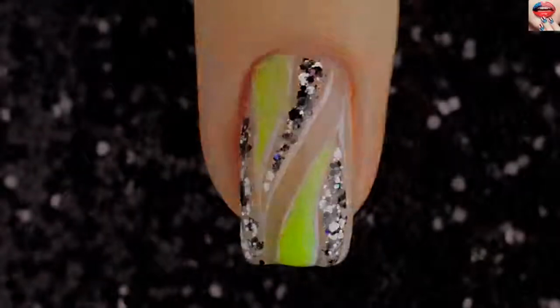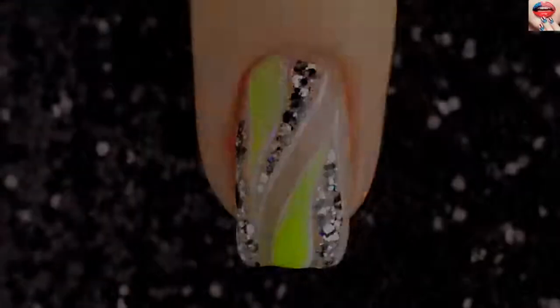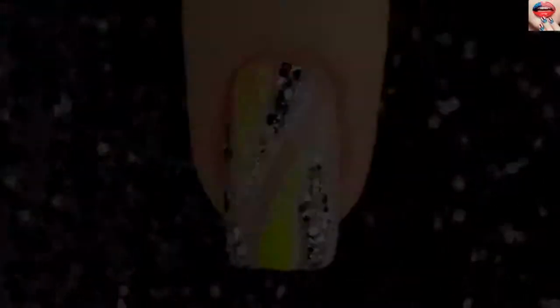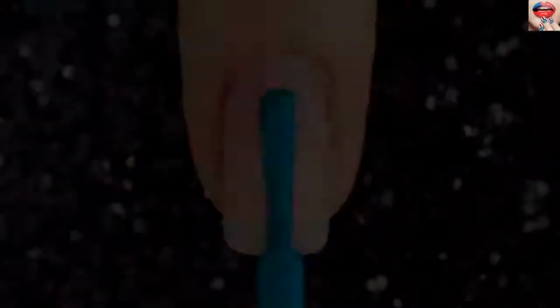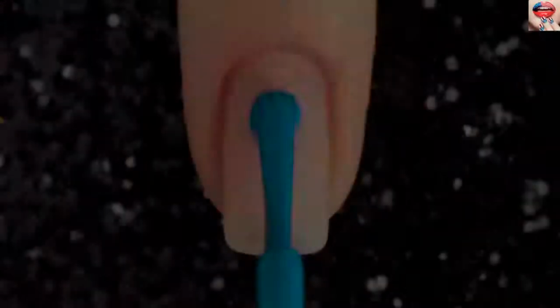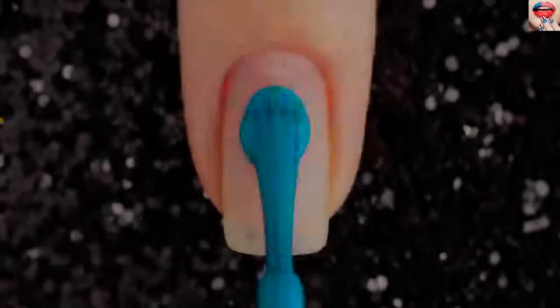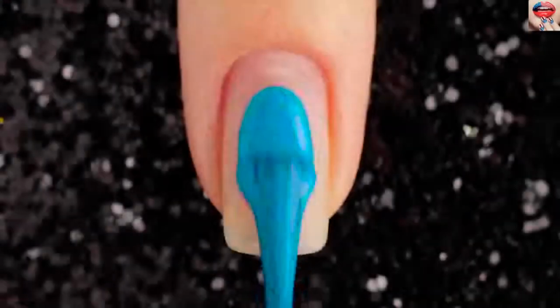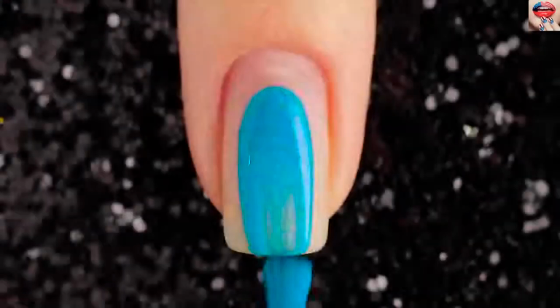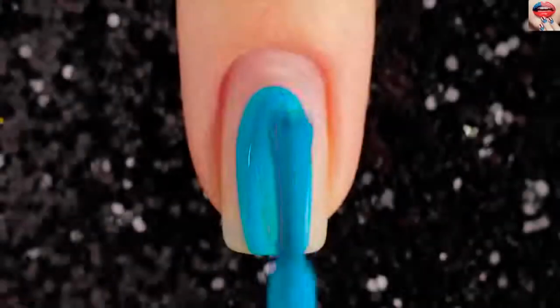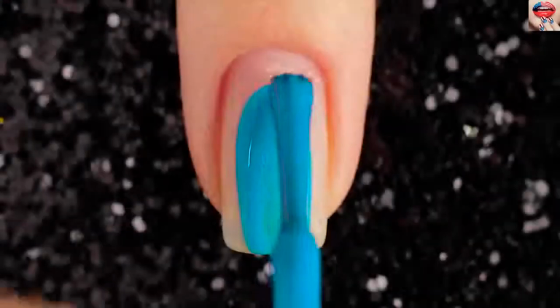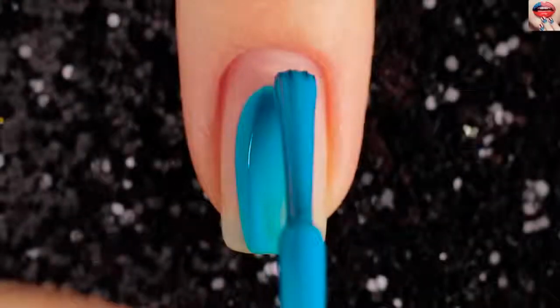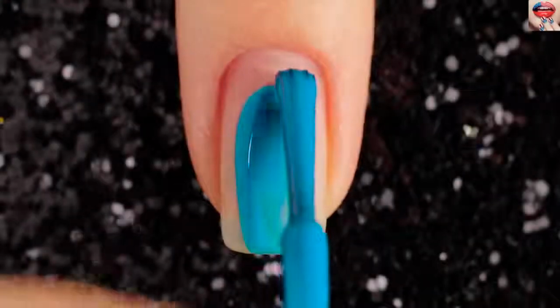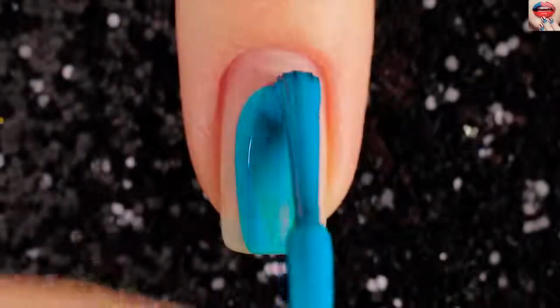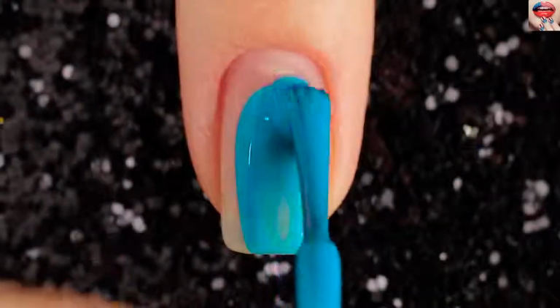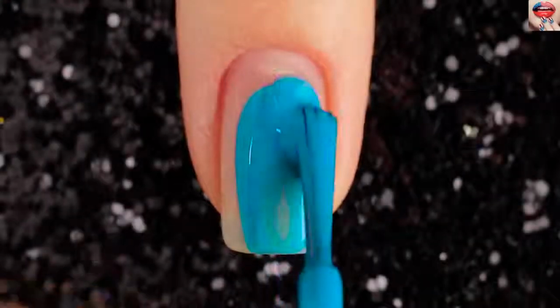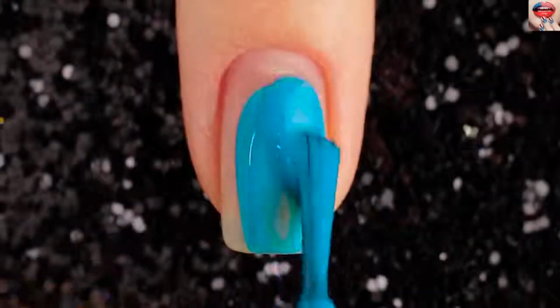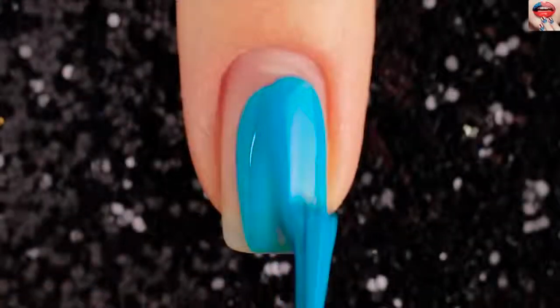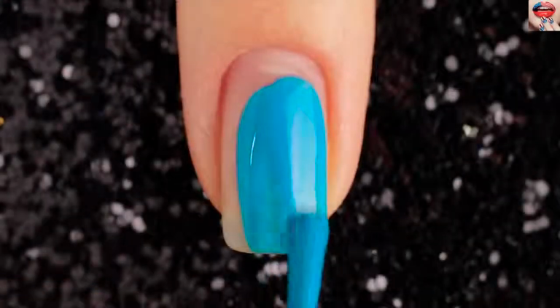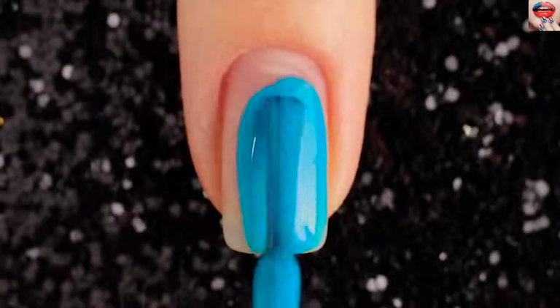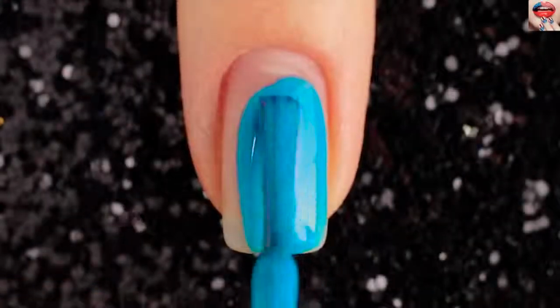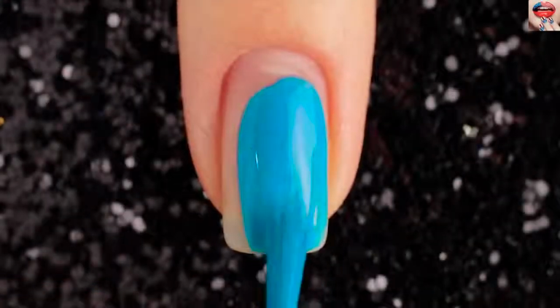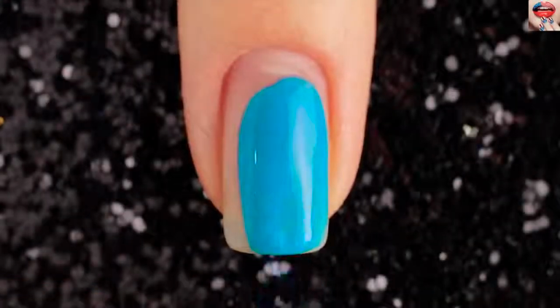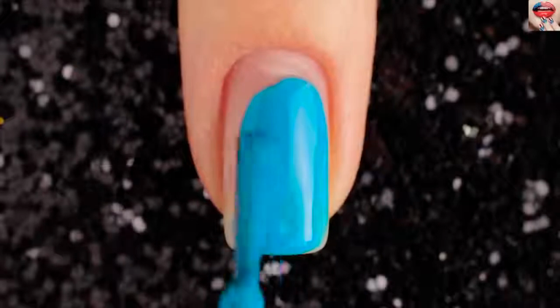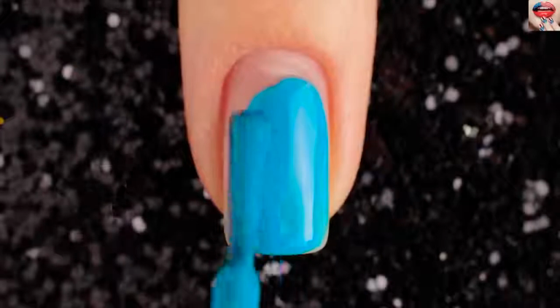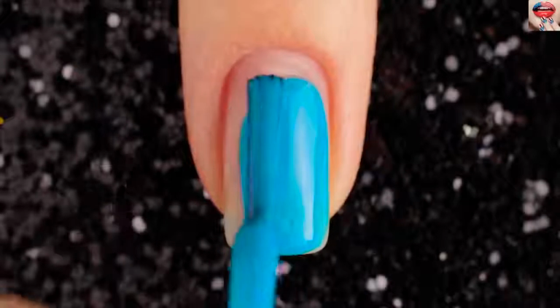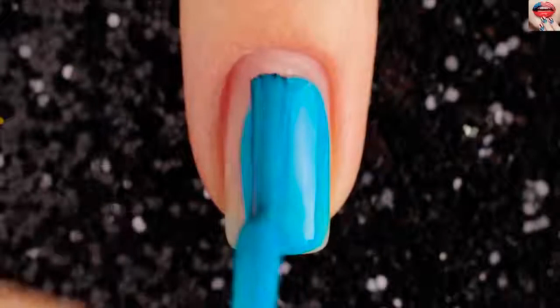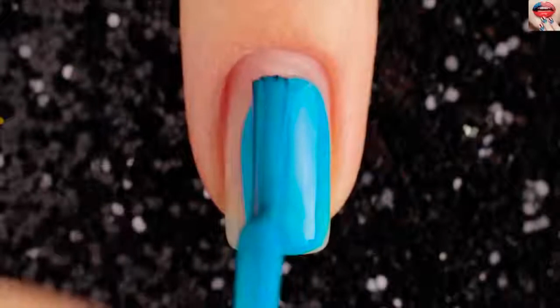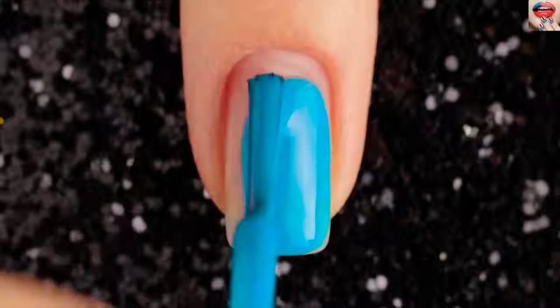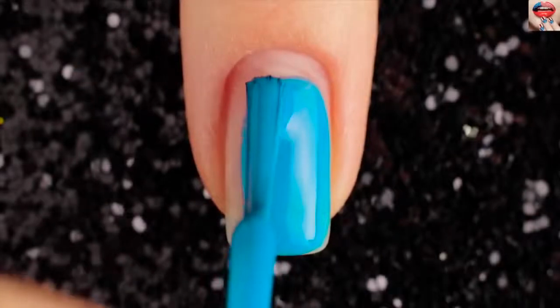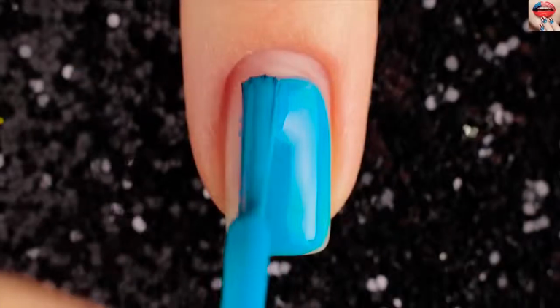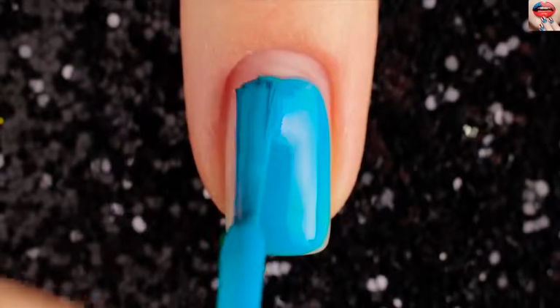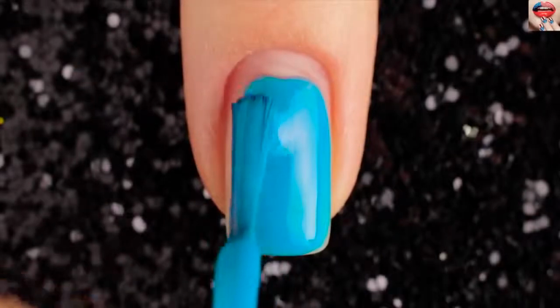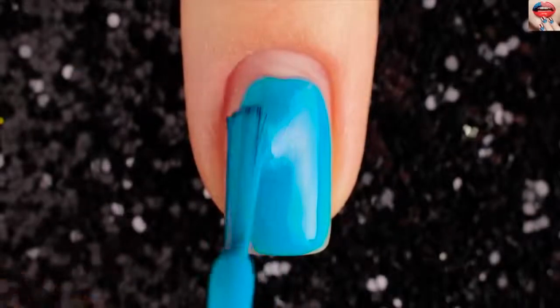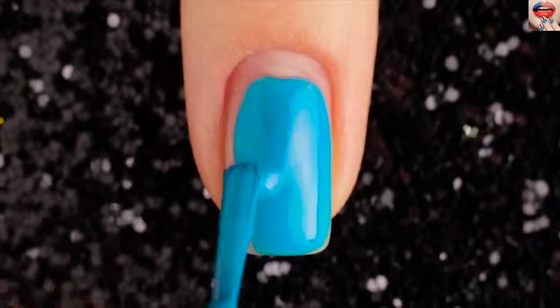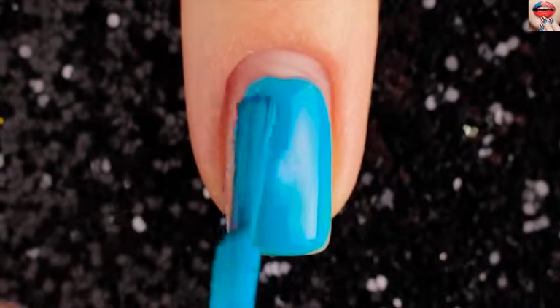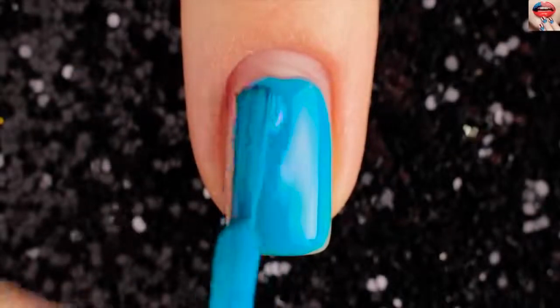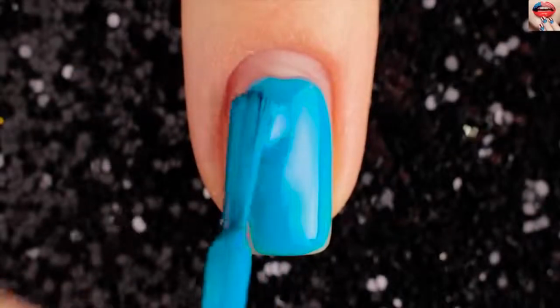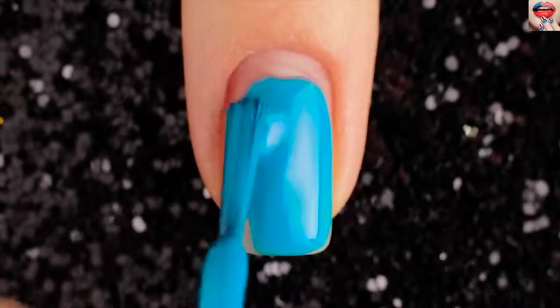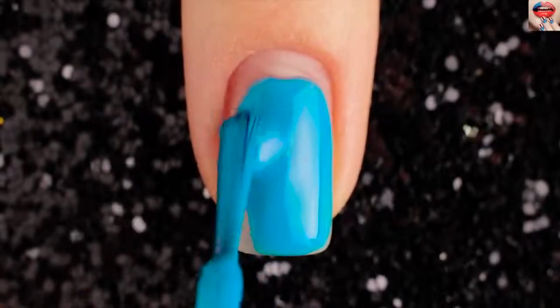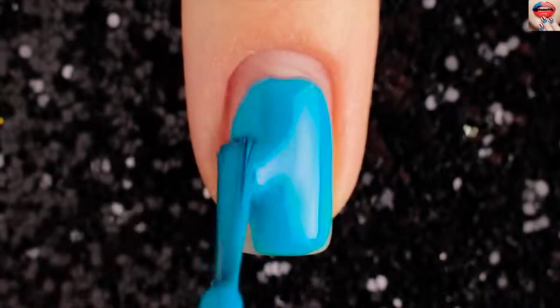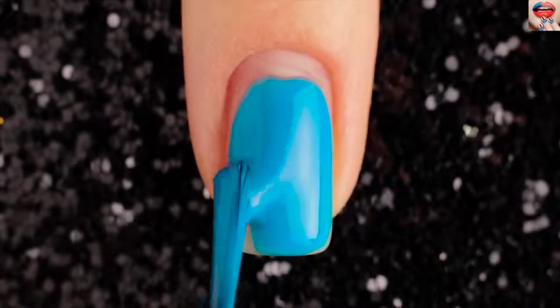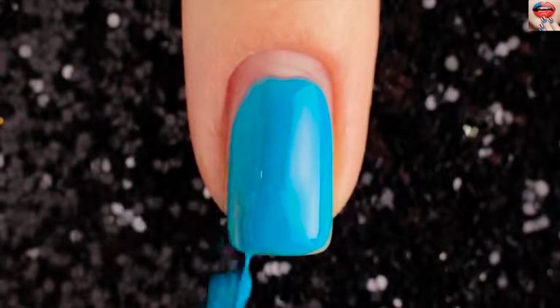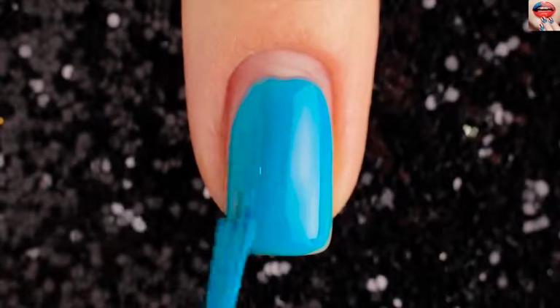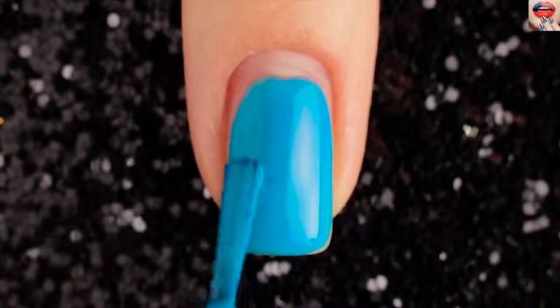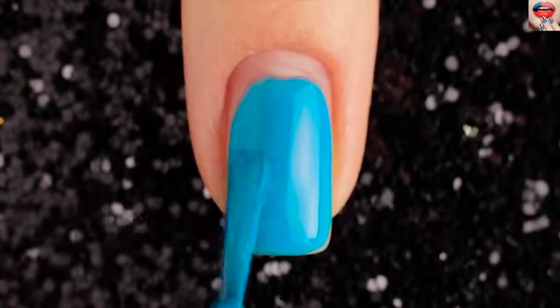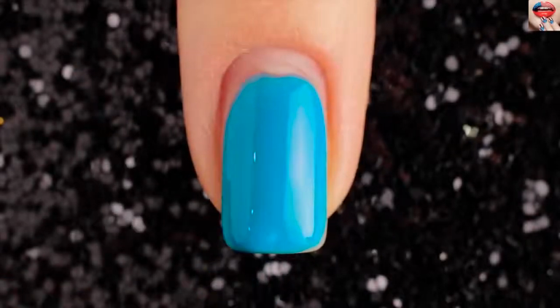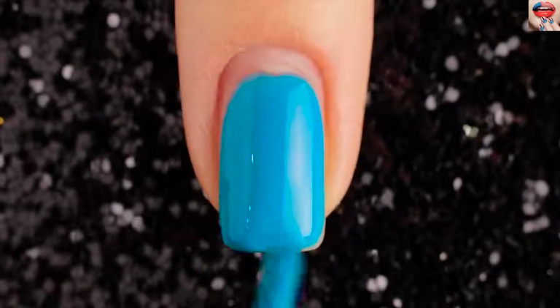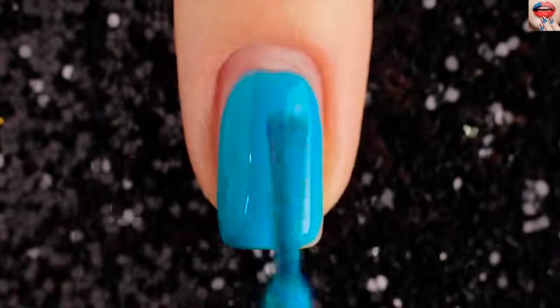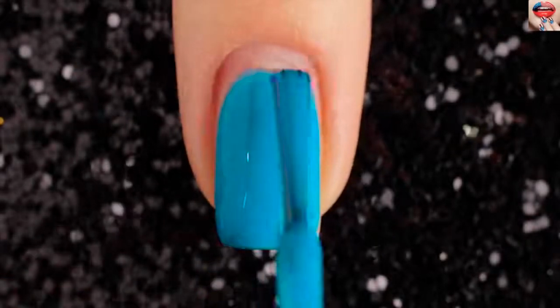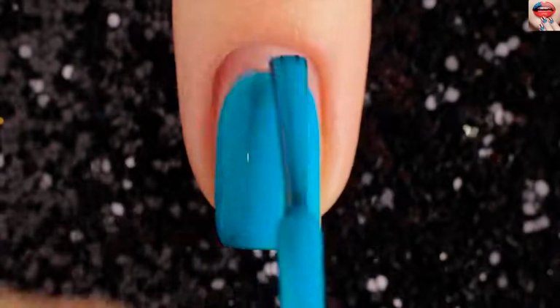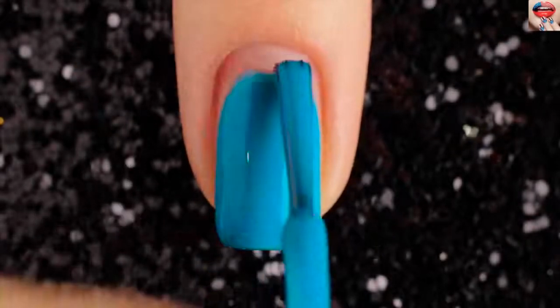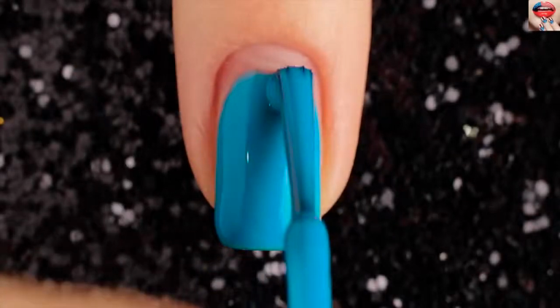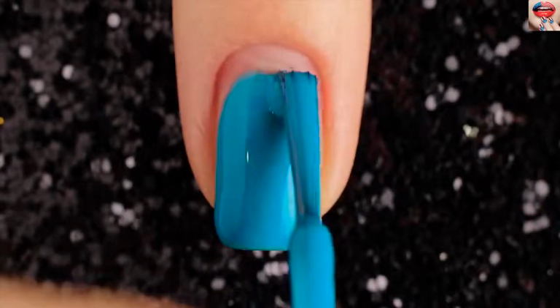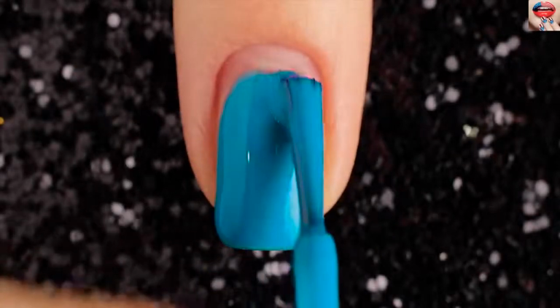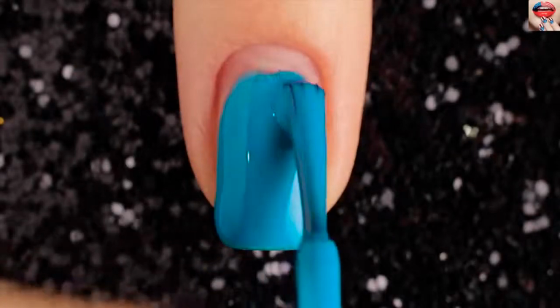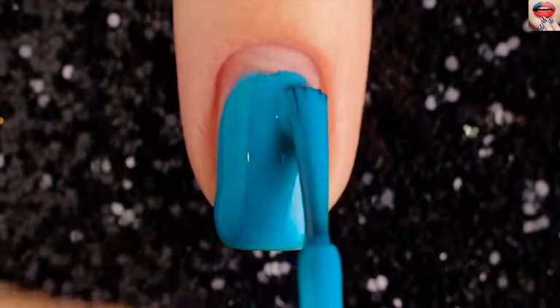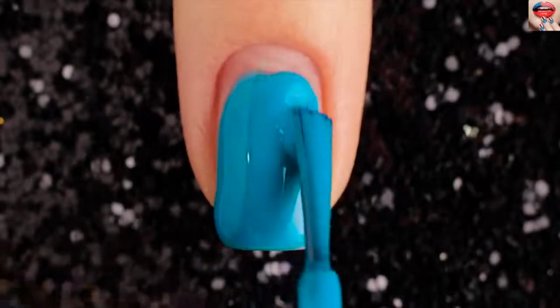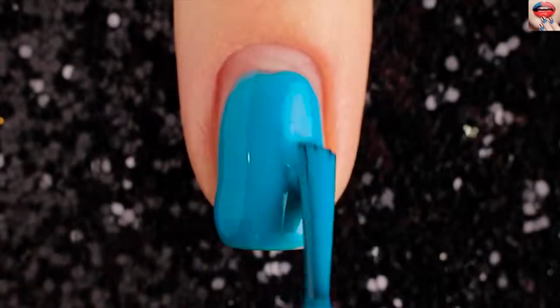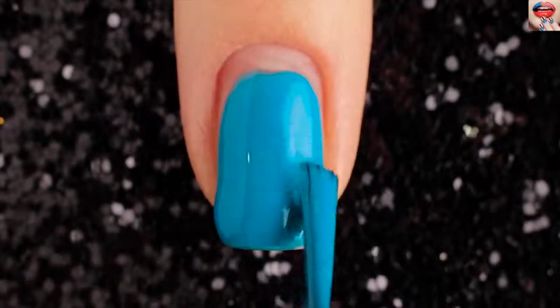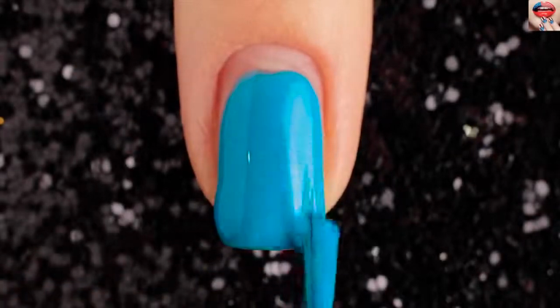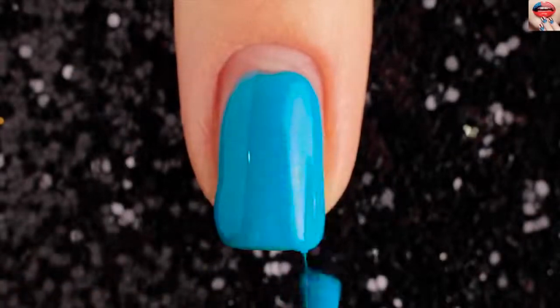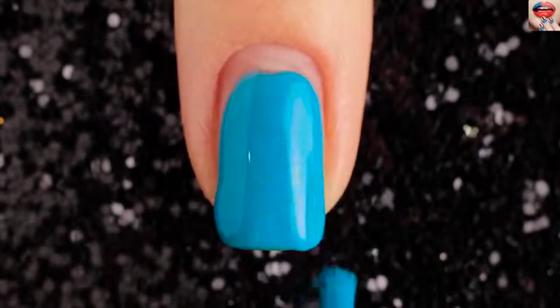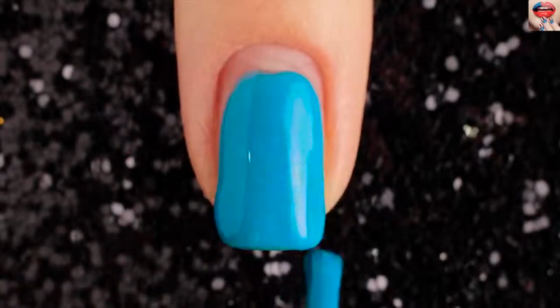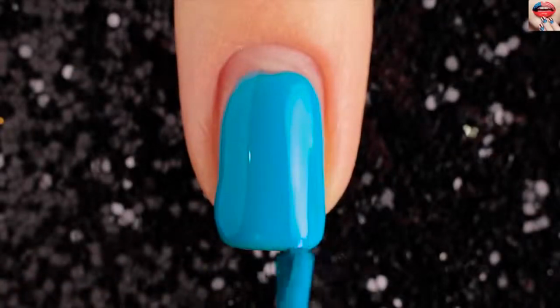For the second design, use blue color to paint your base coat all over the nail. You may need to do two coats for a block color.